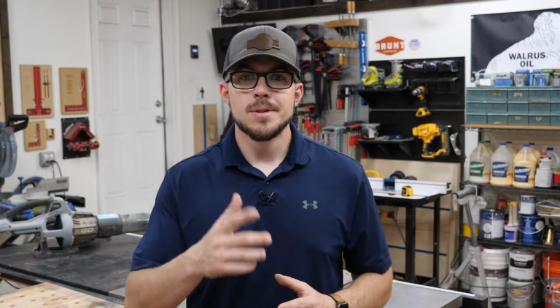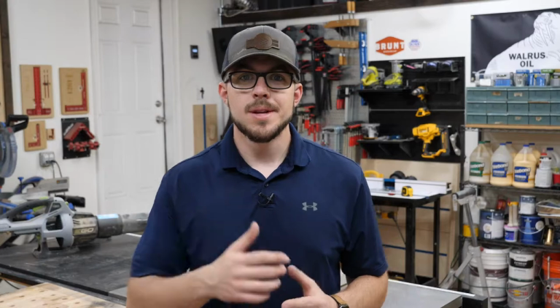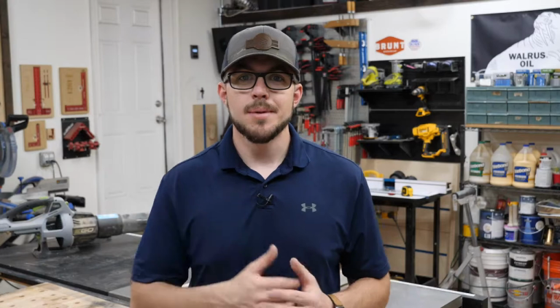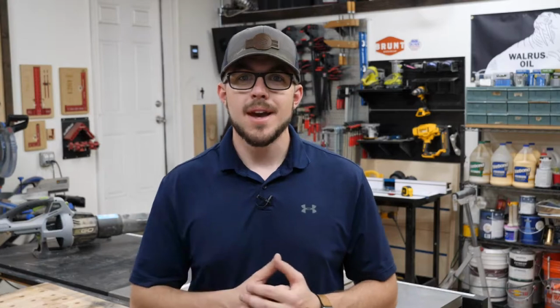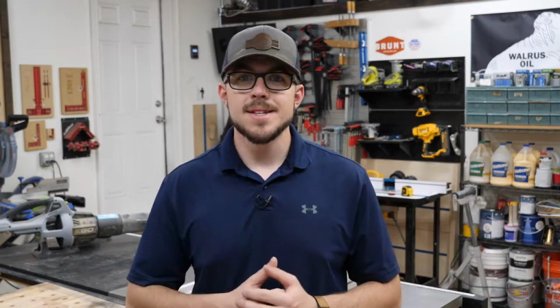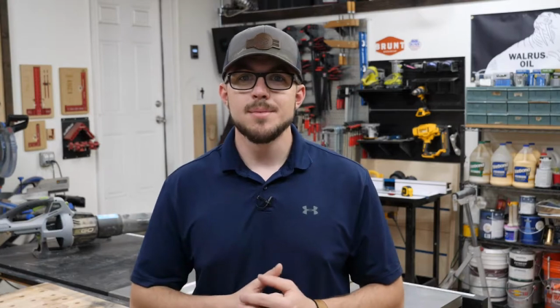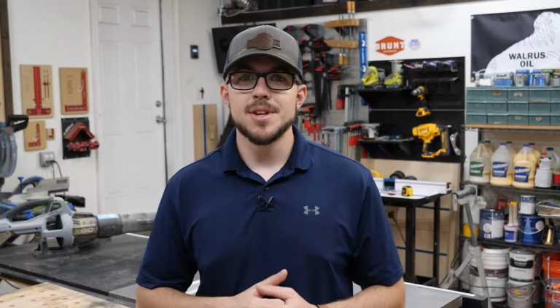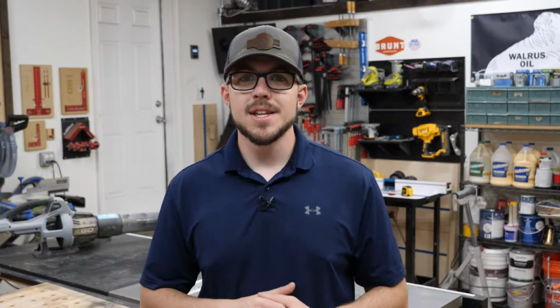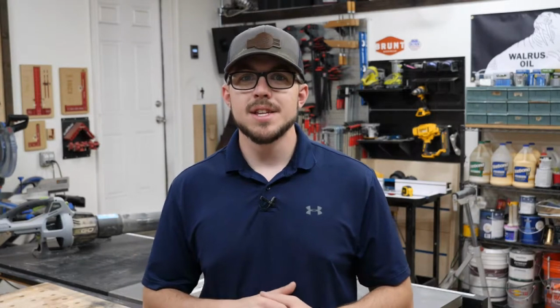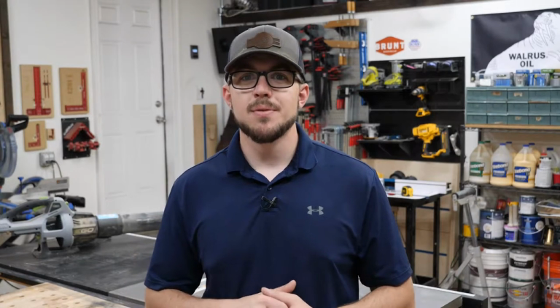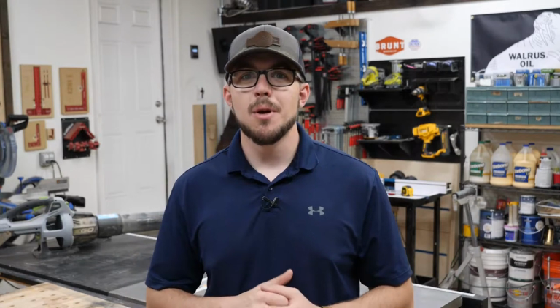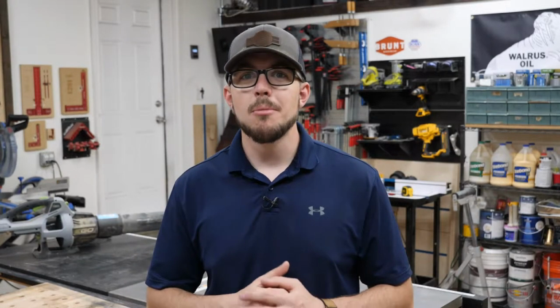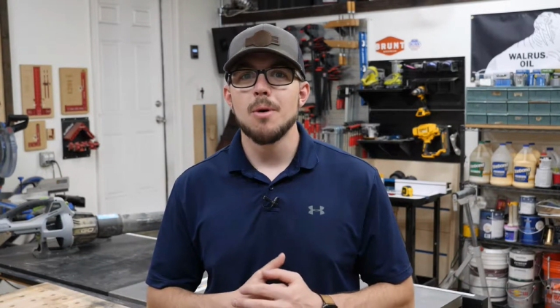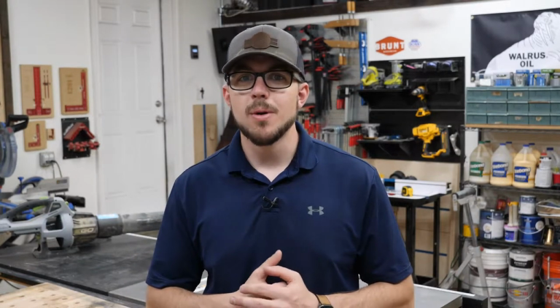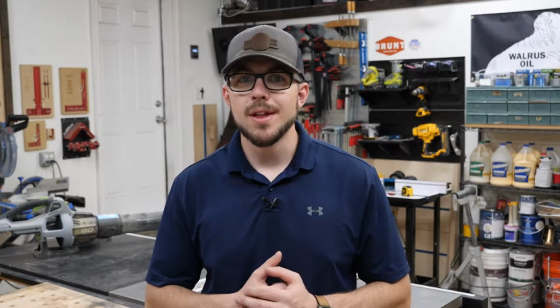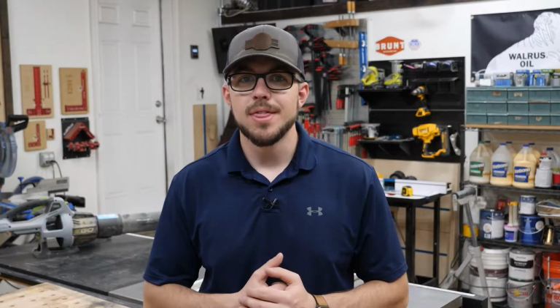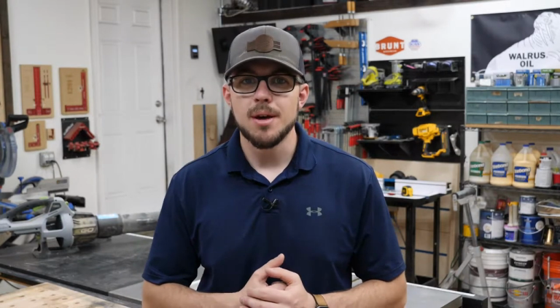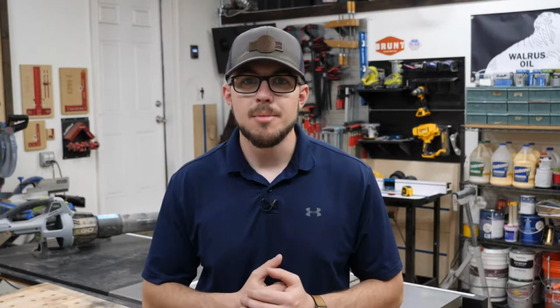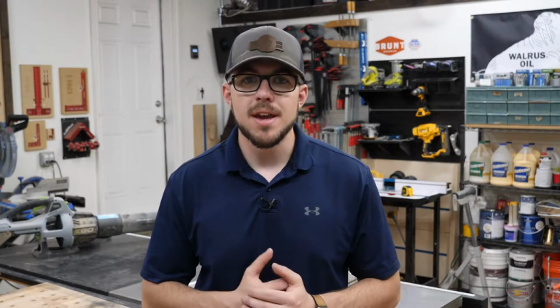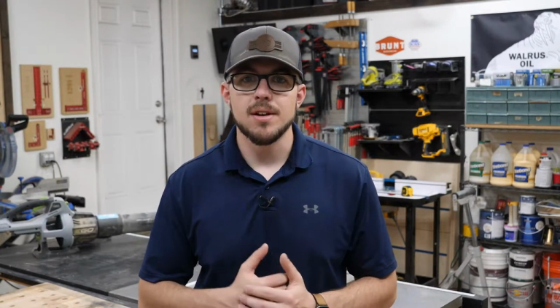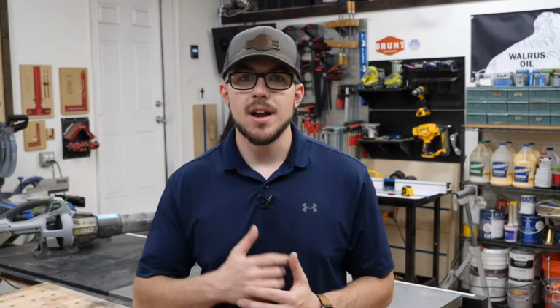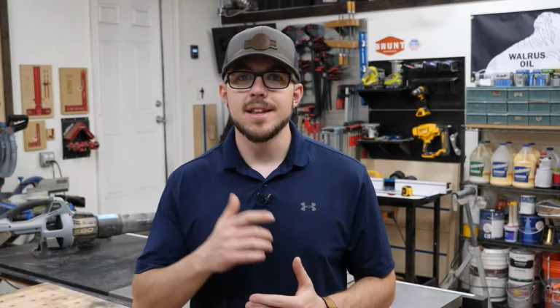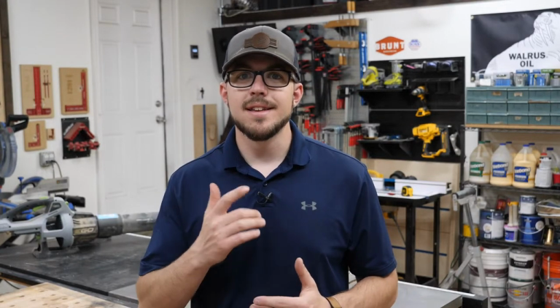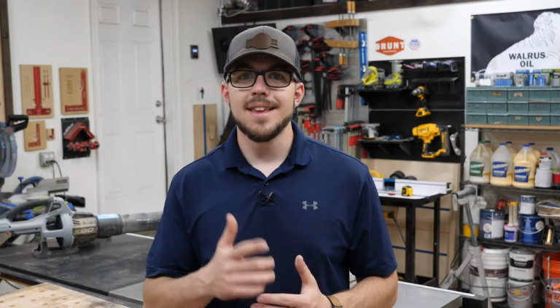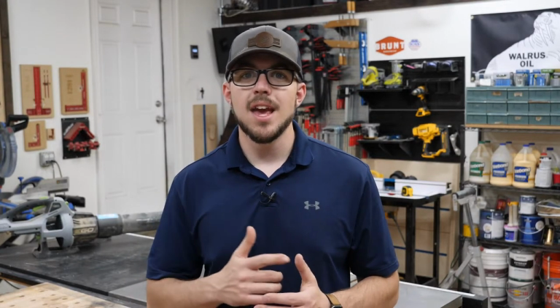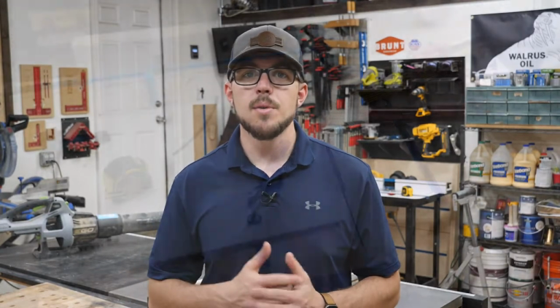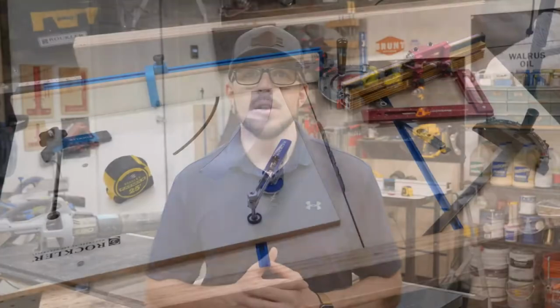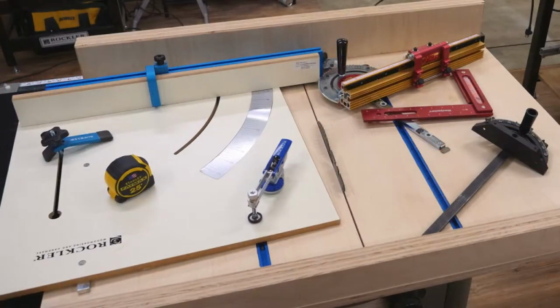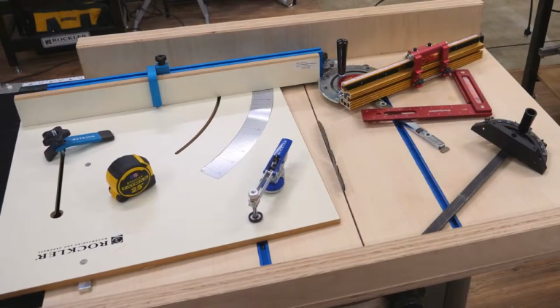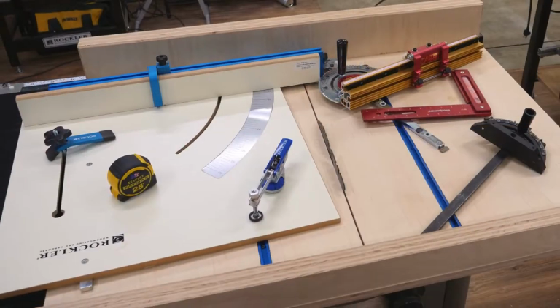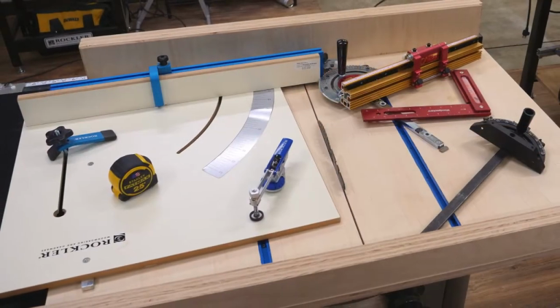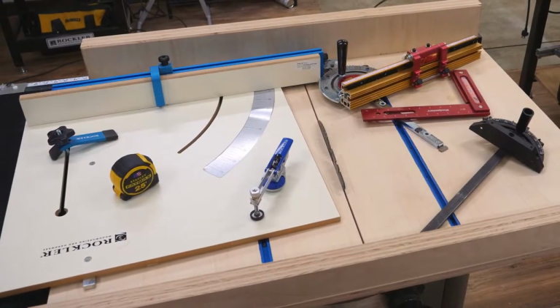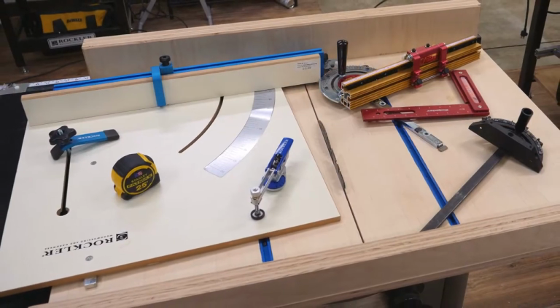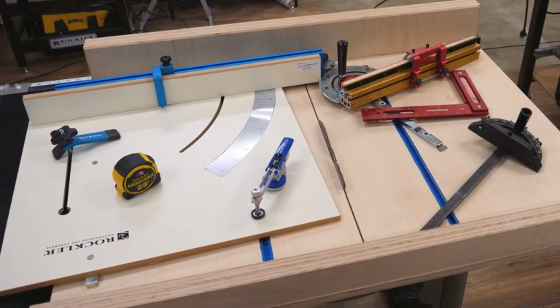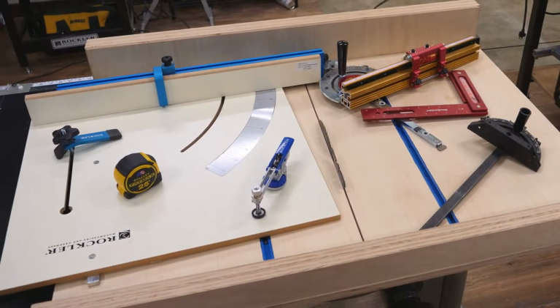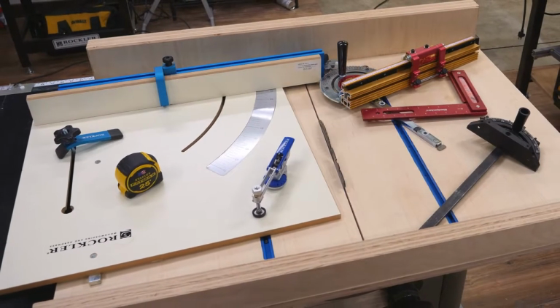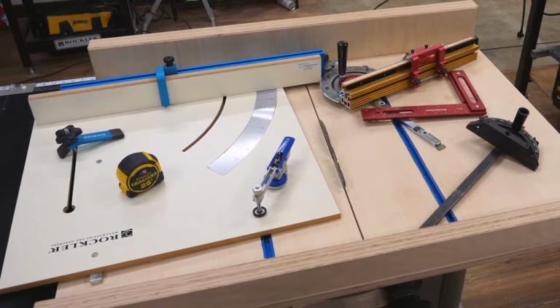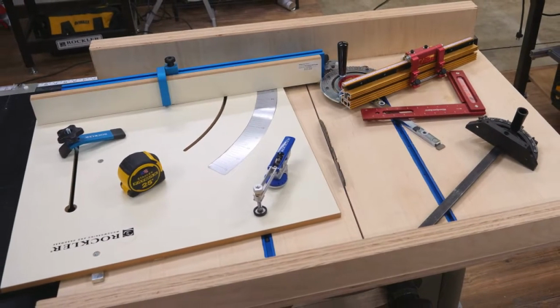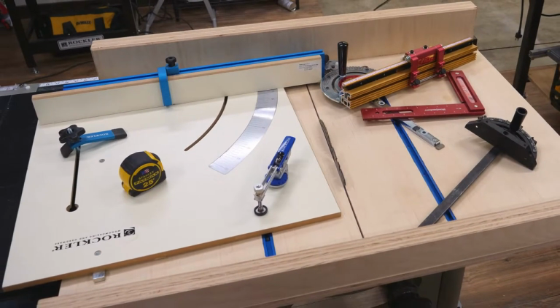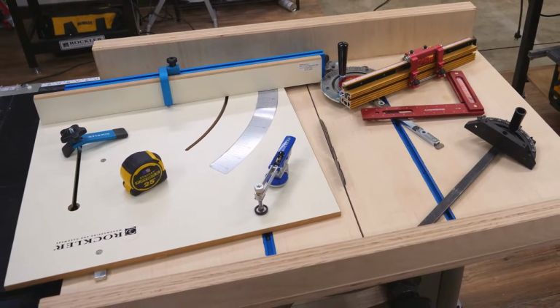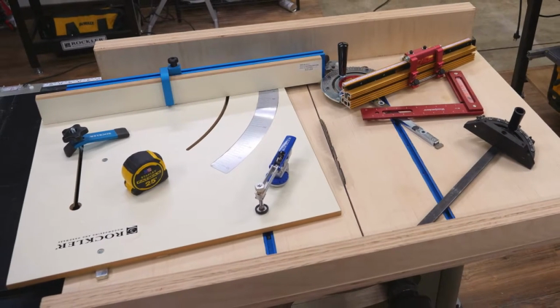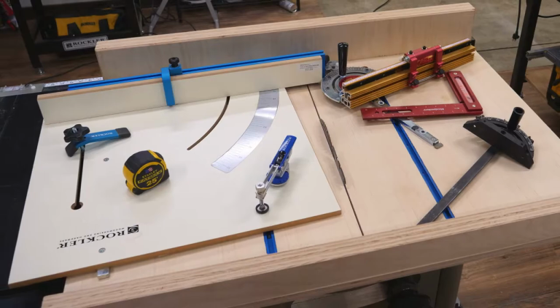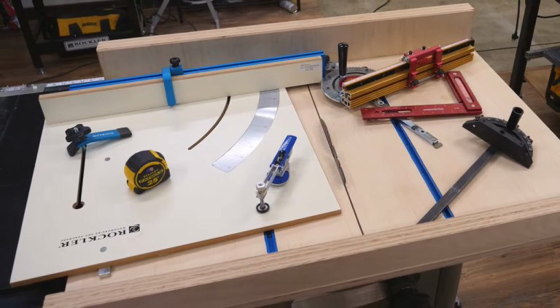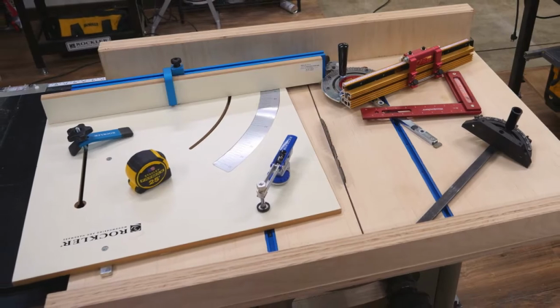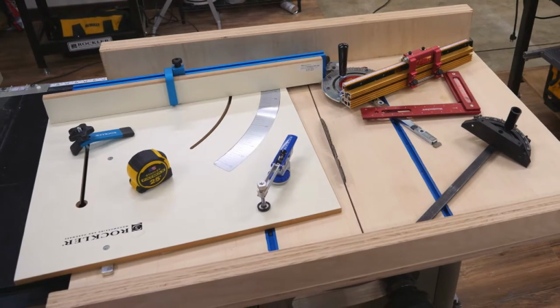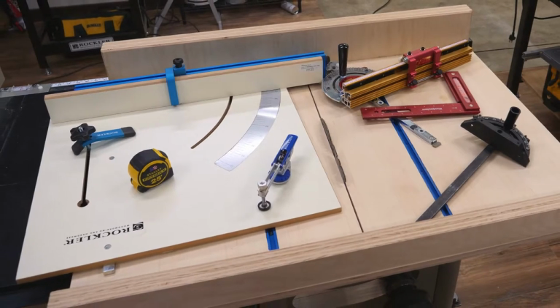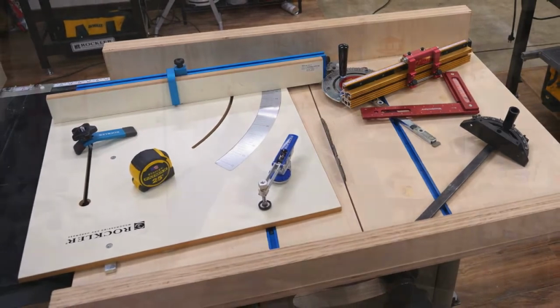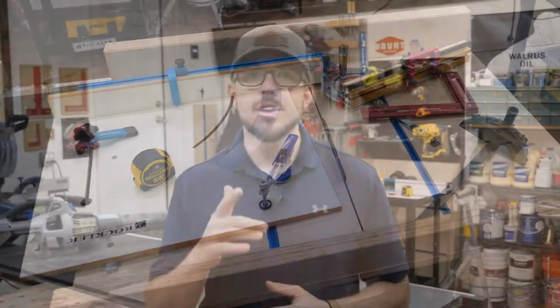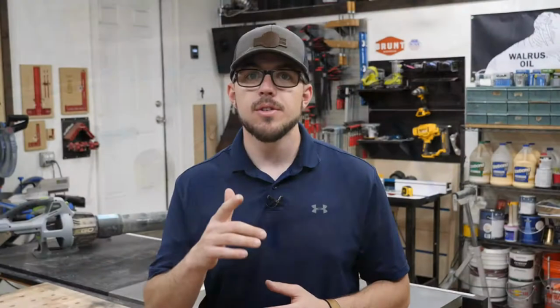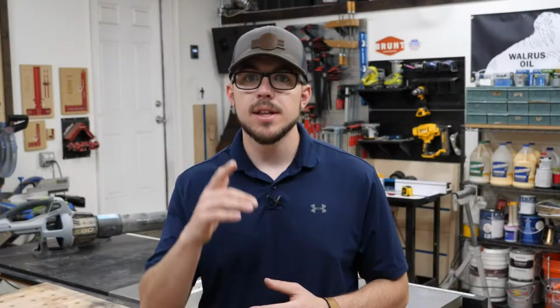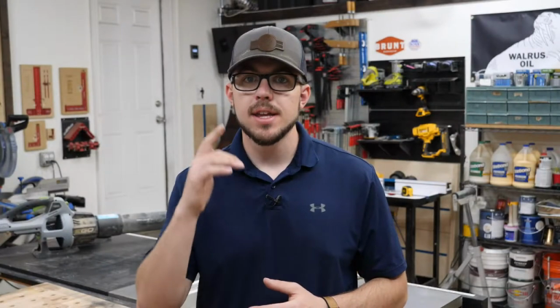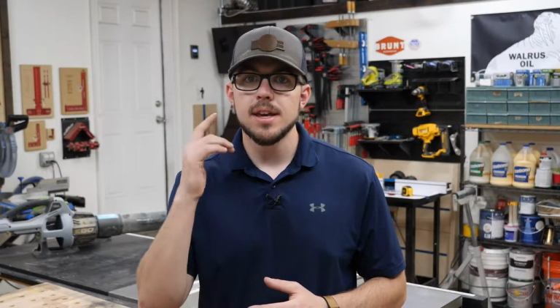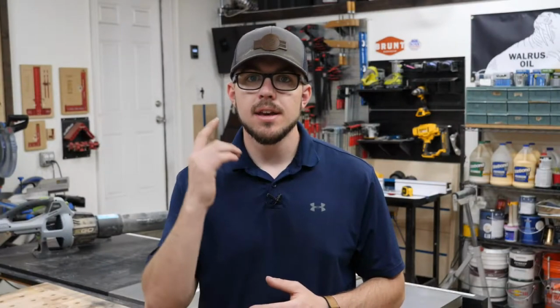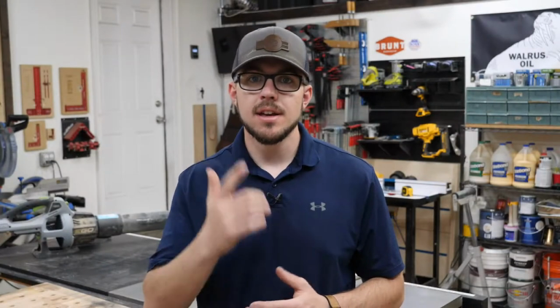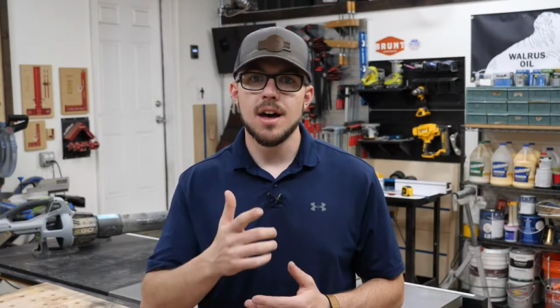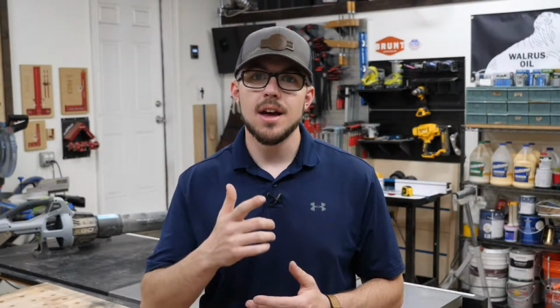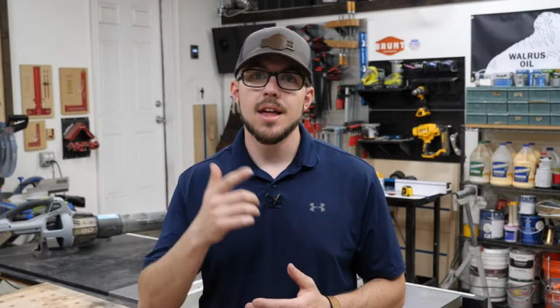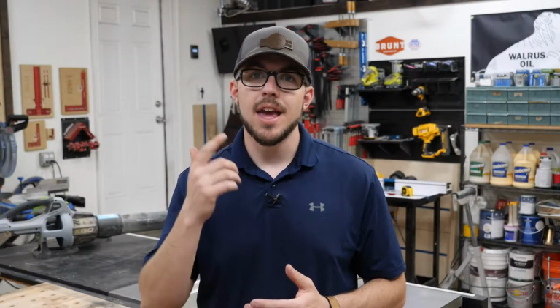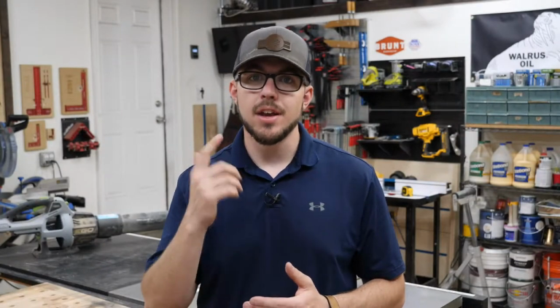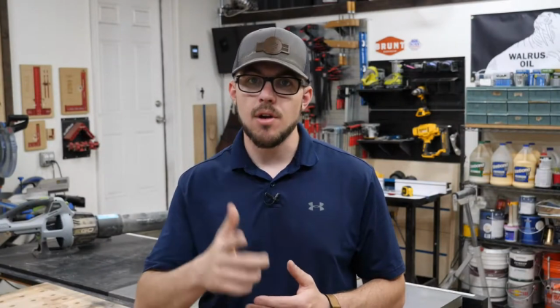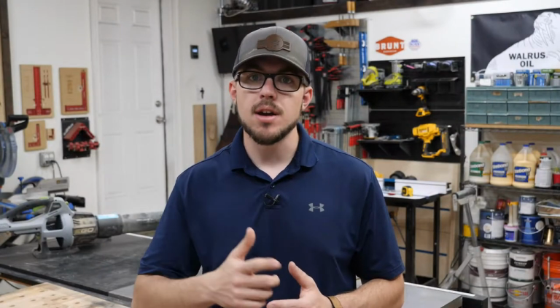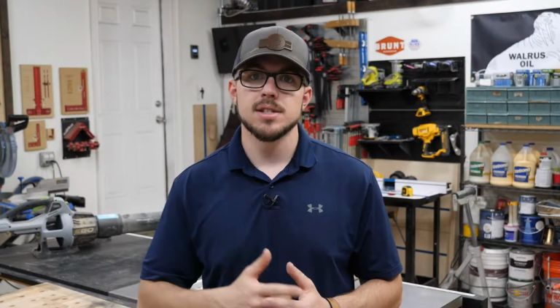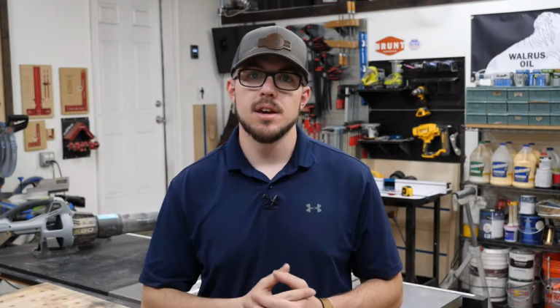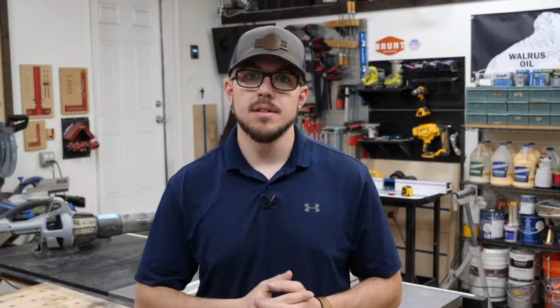What's up guys, I'm Jesse from Mullen The Maker and today we are going over five ways you can accurately cut a crosscut.